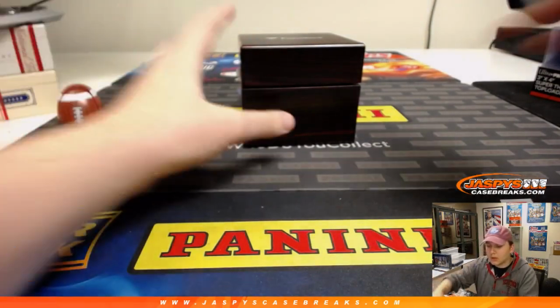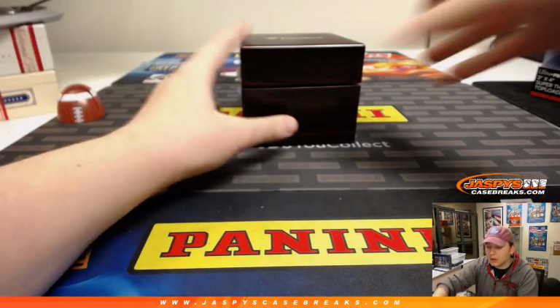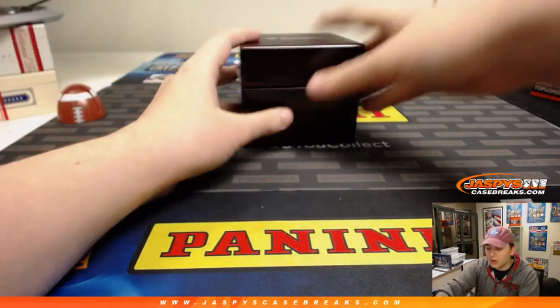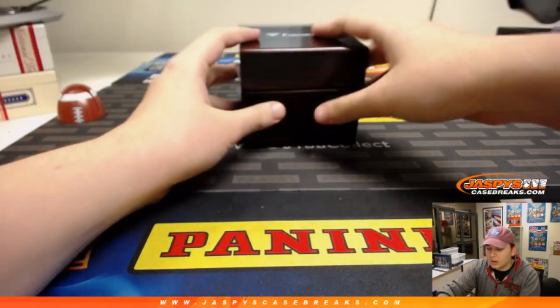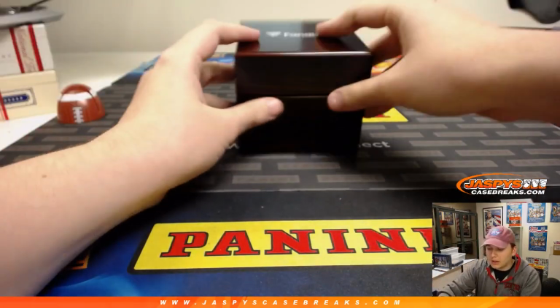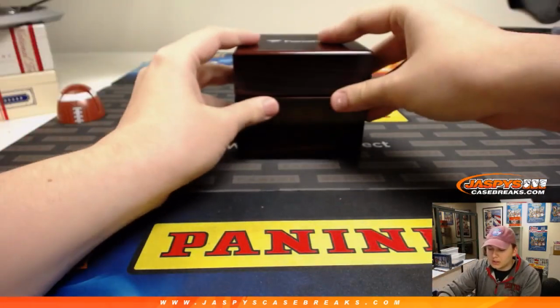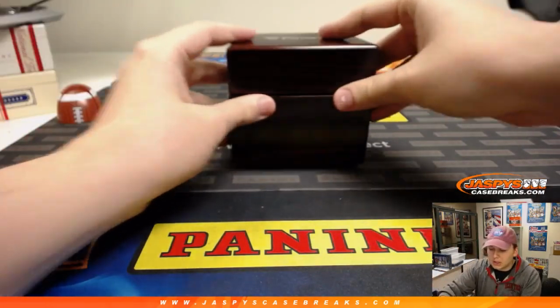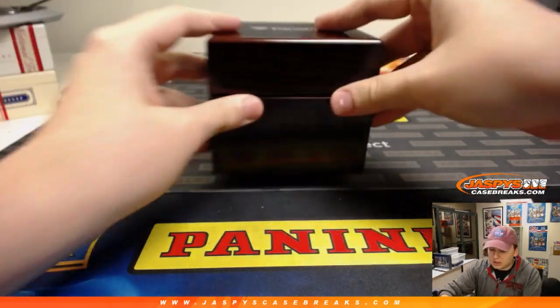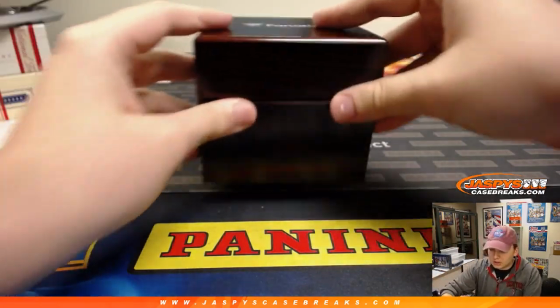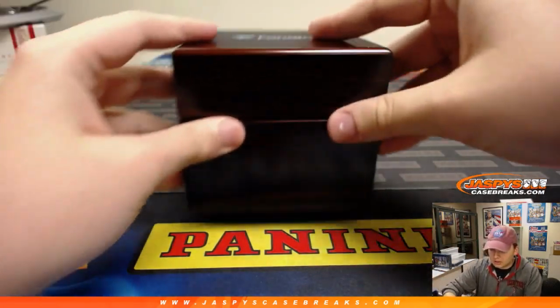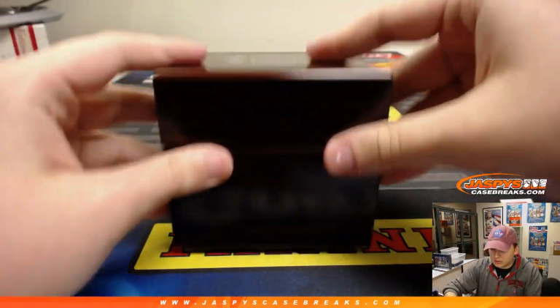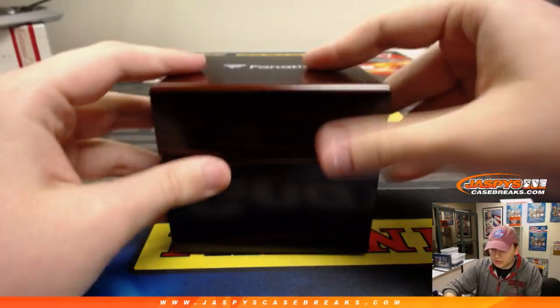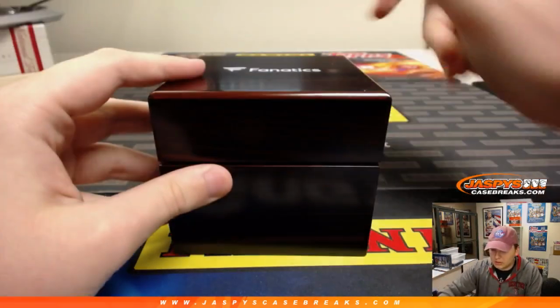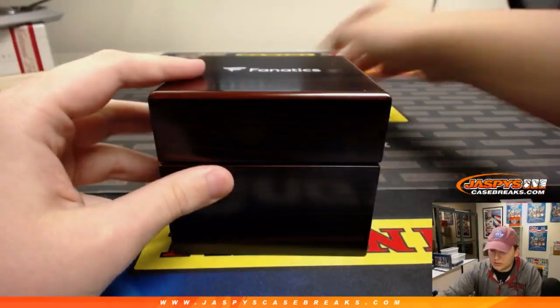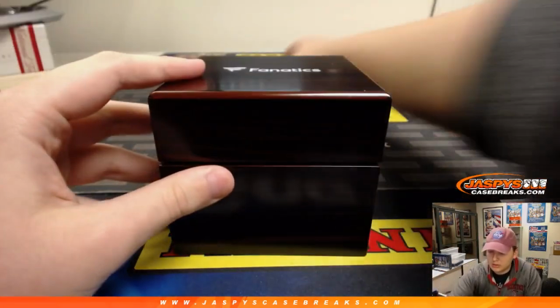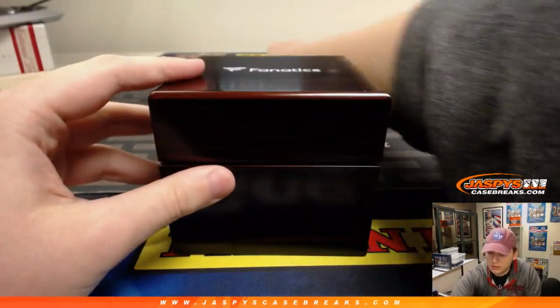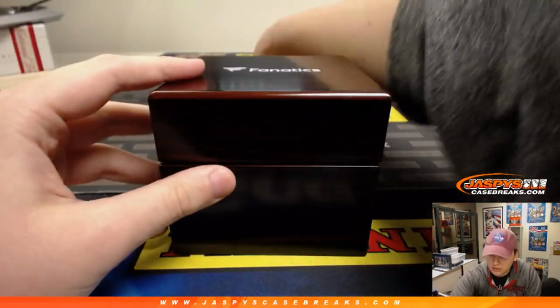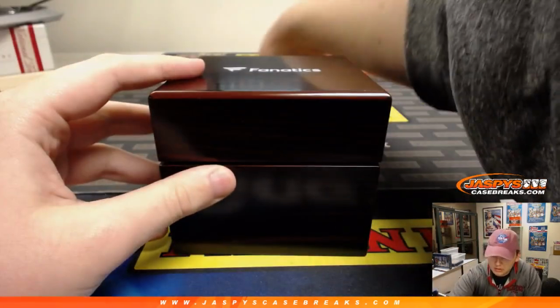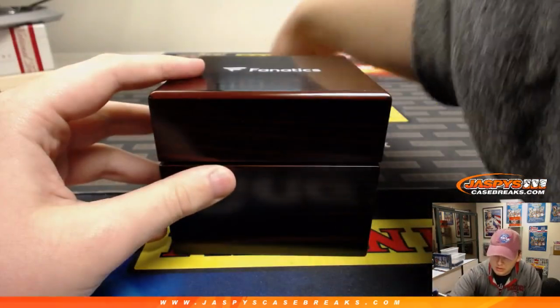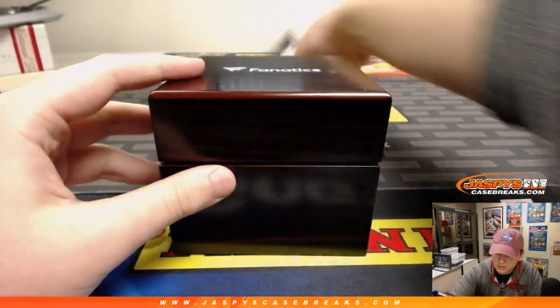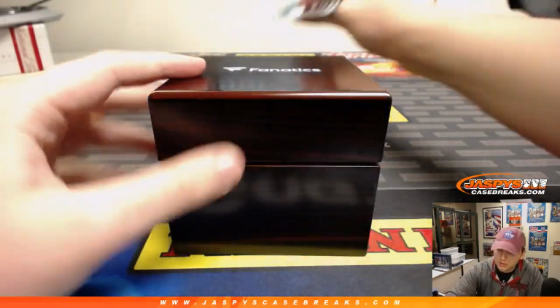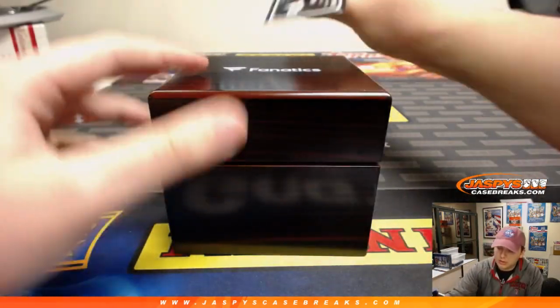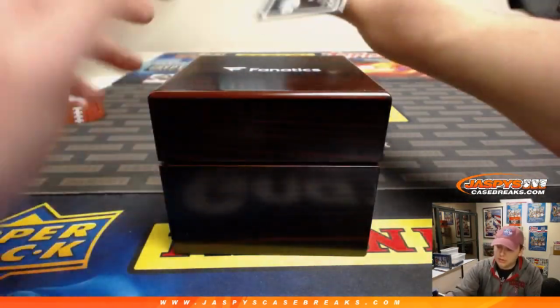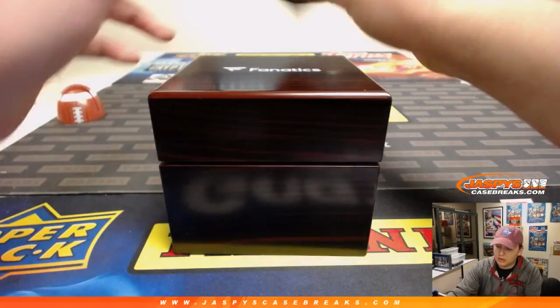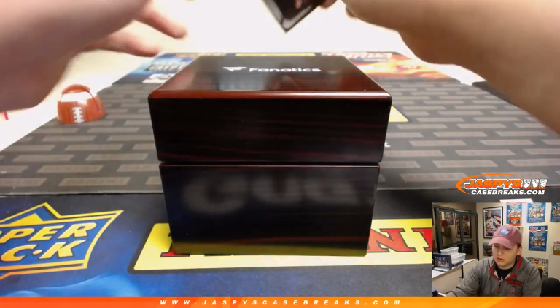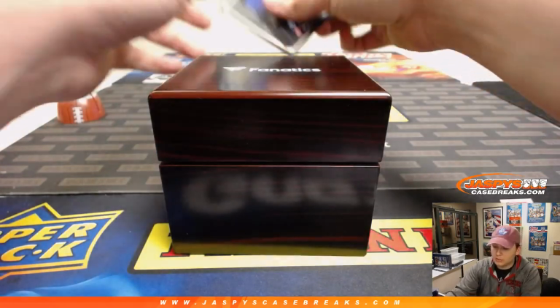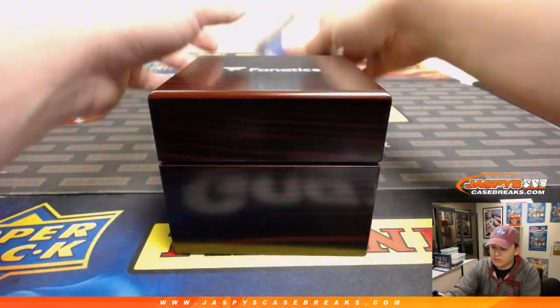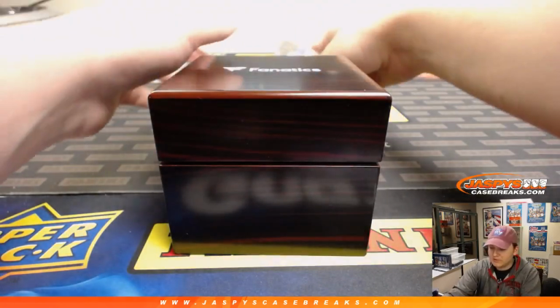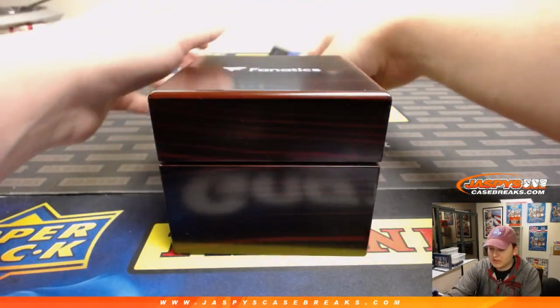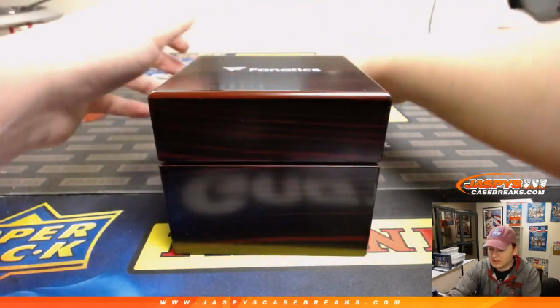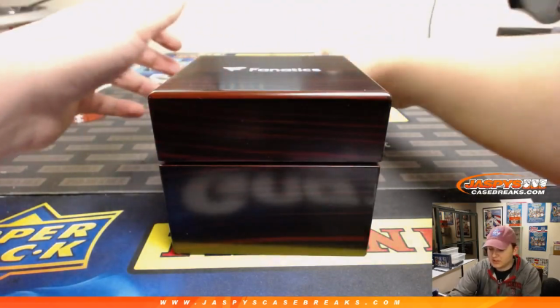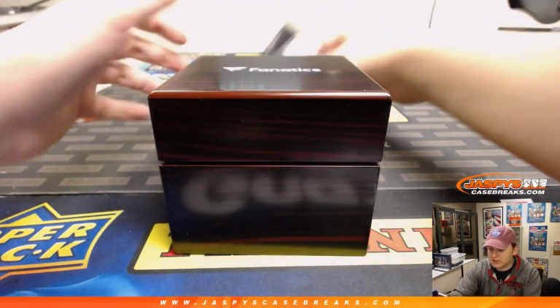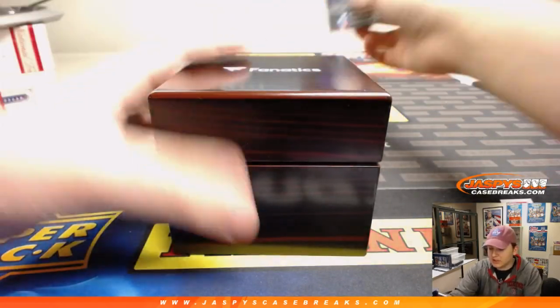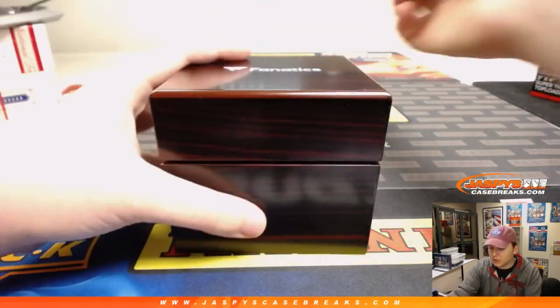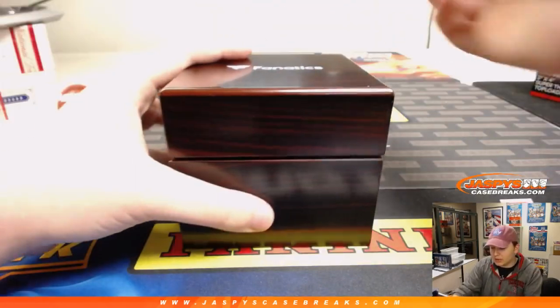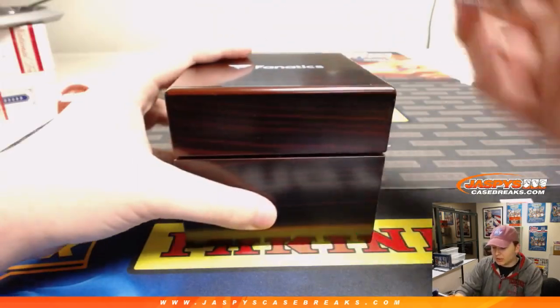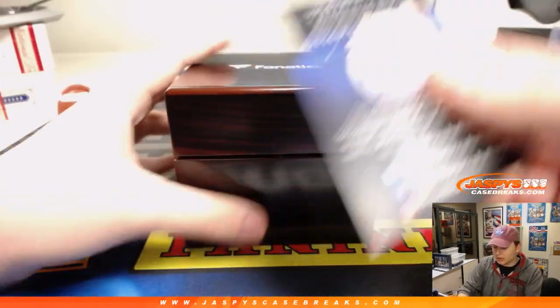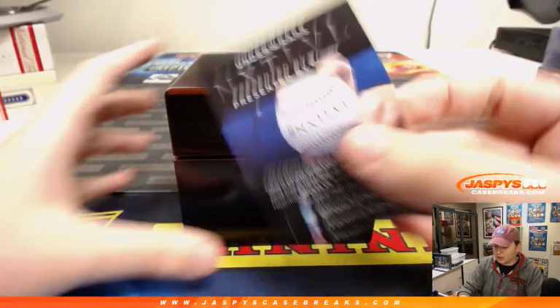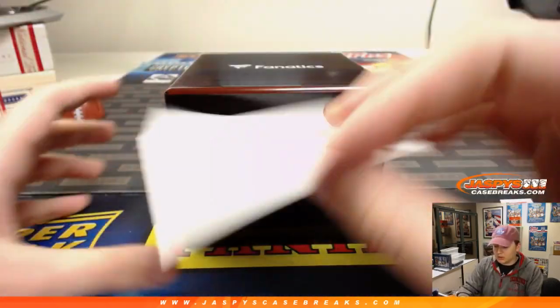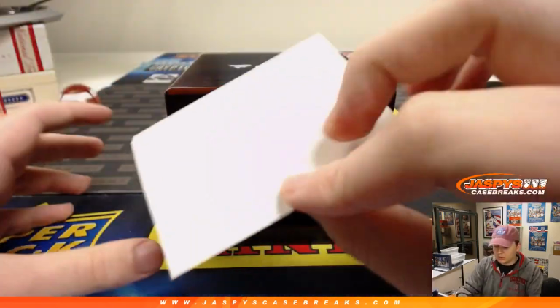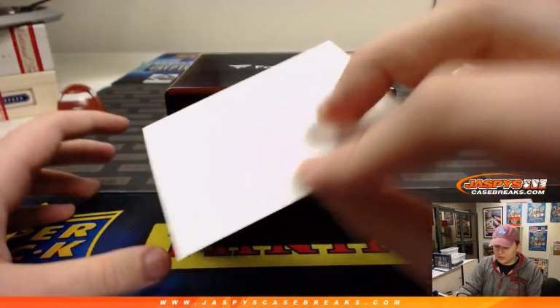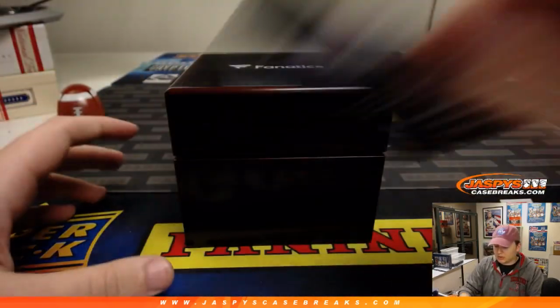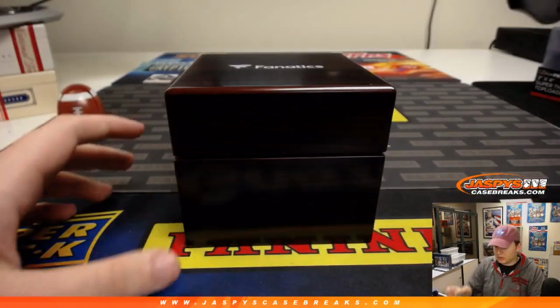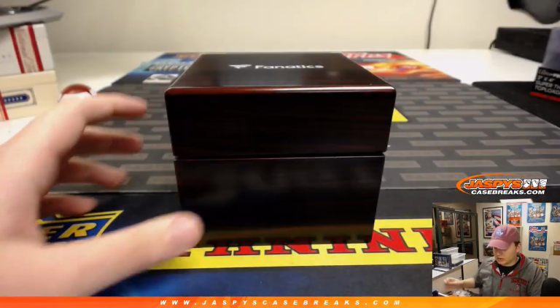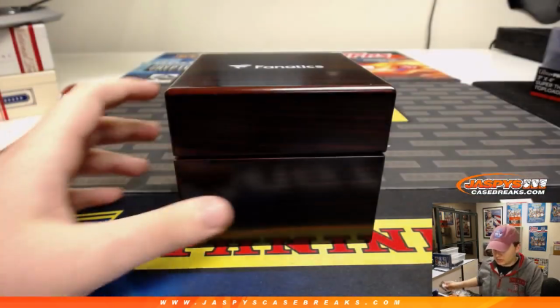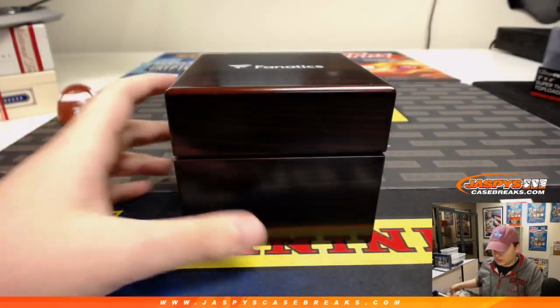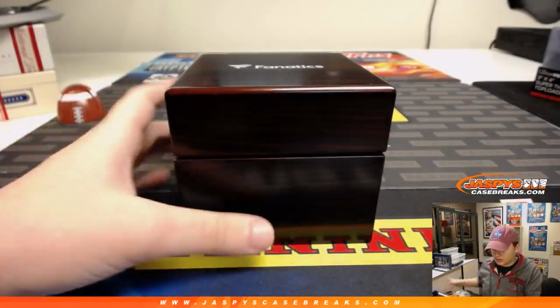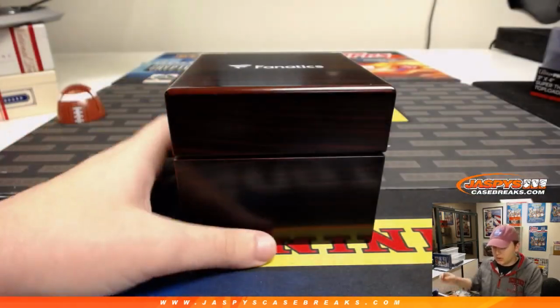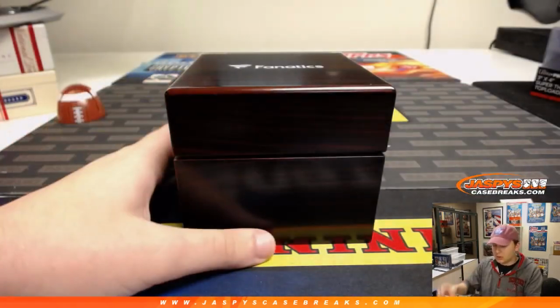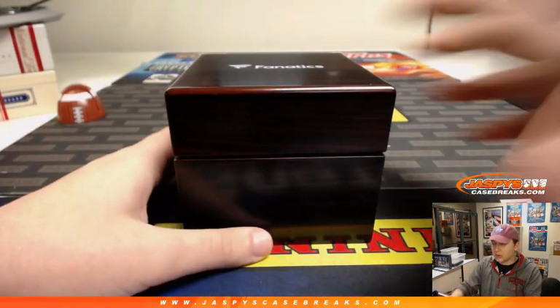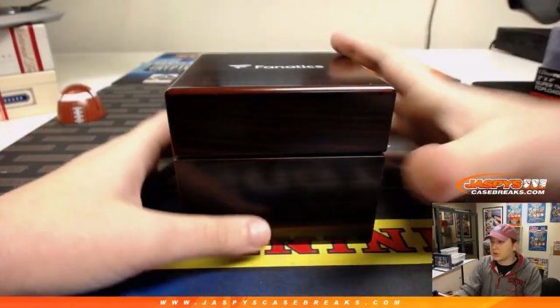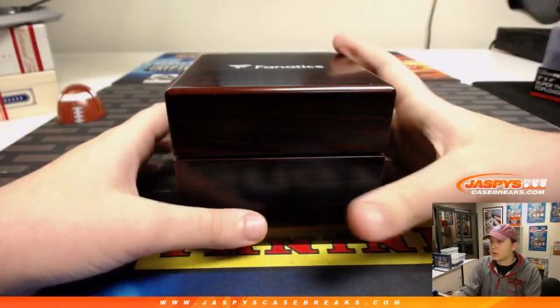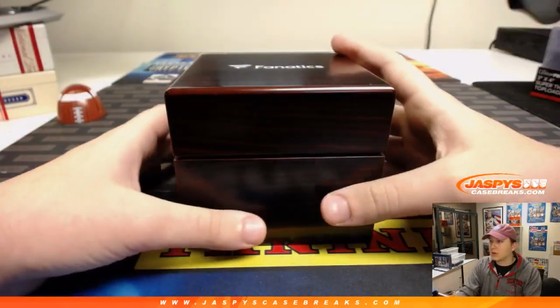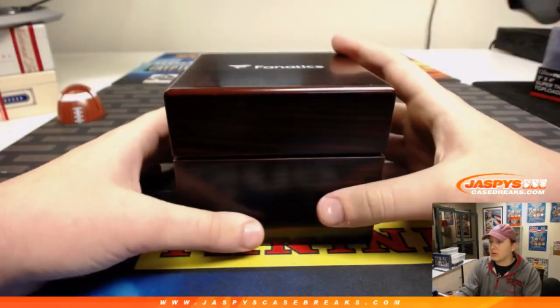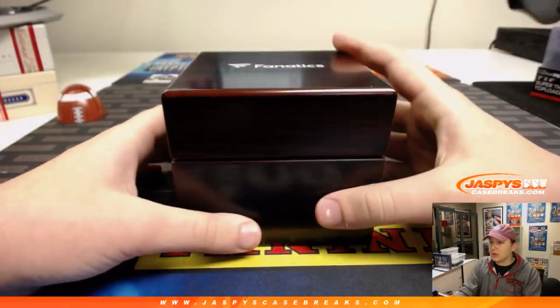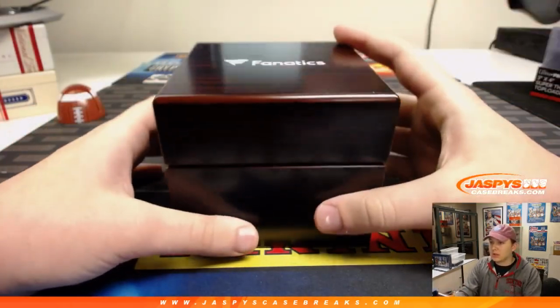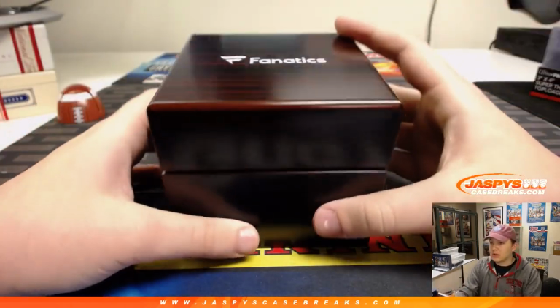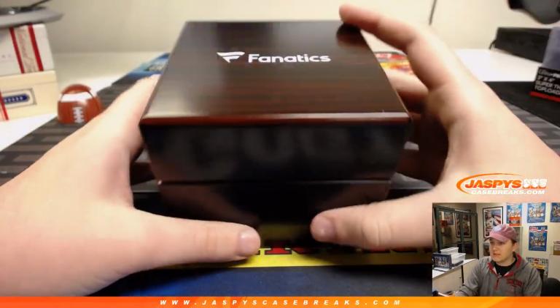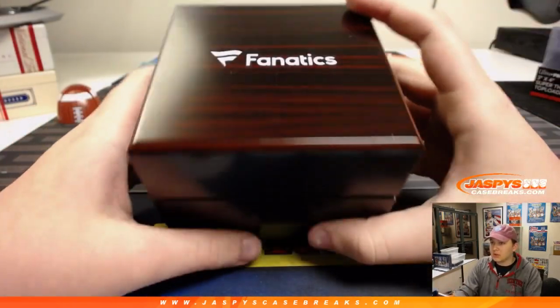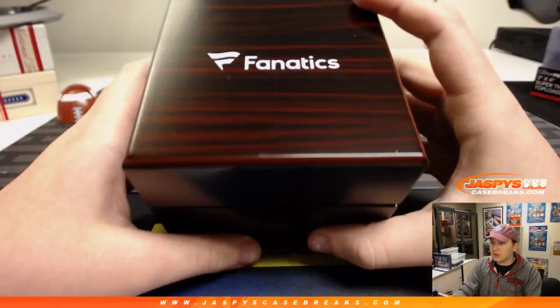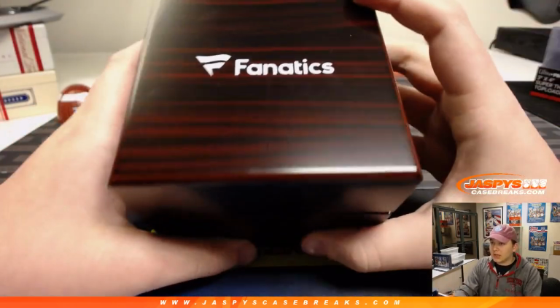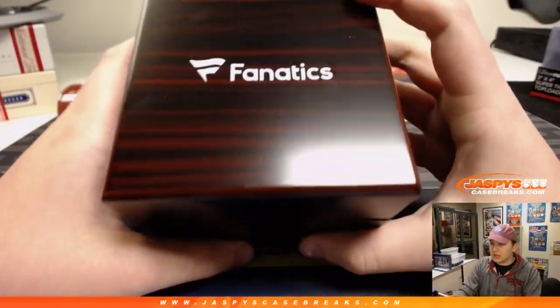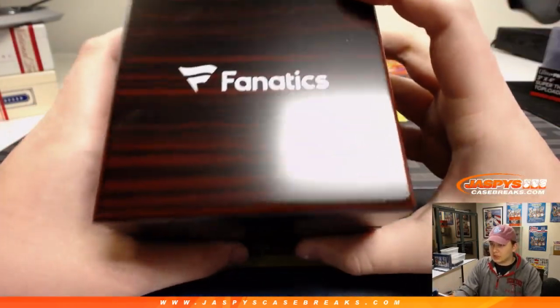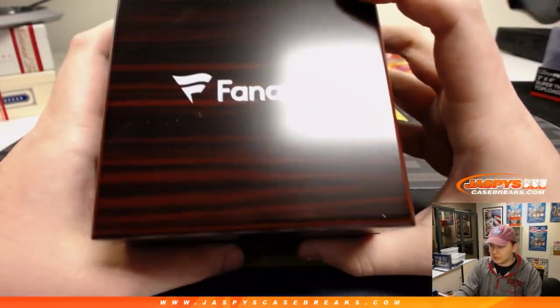Alright, good luck. I believe that's just a decoy card. Let's see who you got, Jeremy.